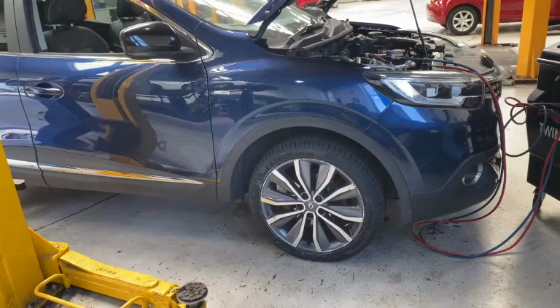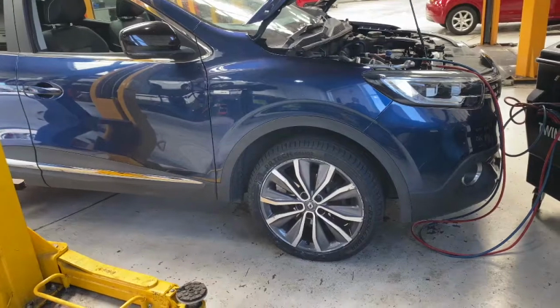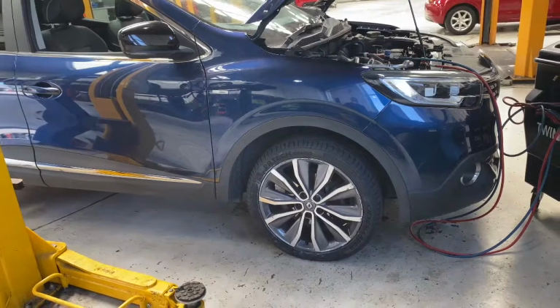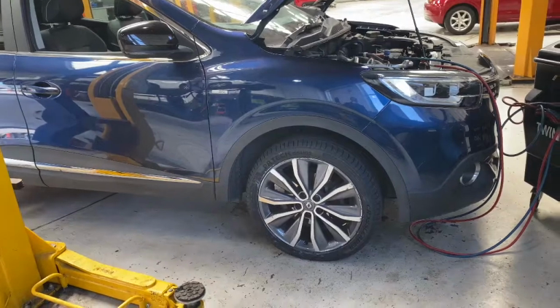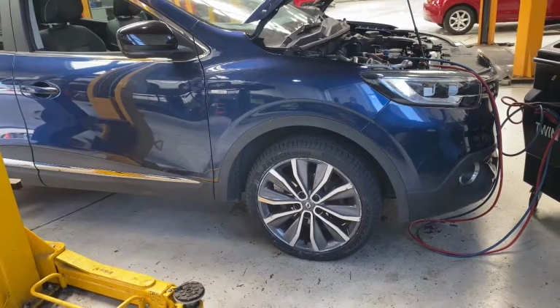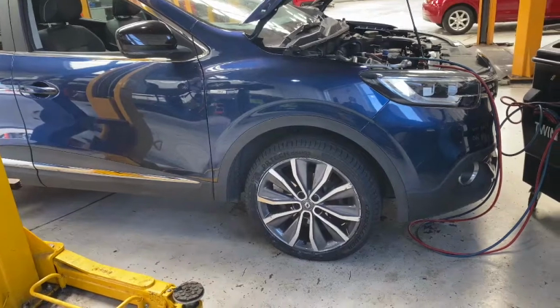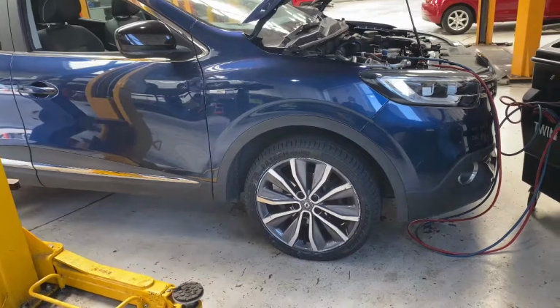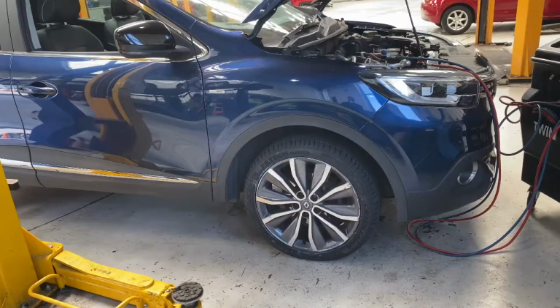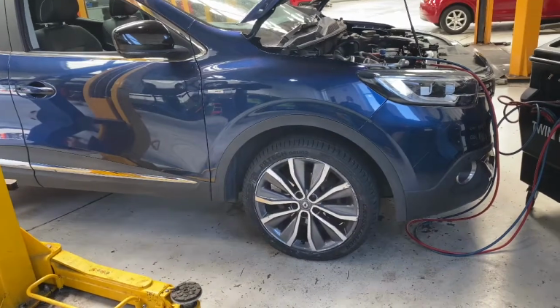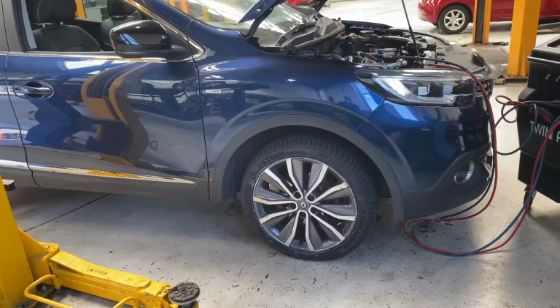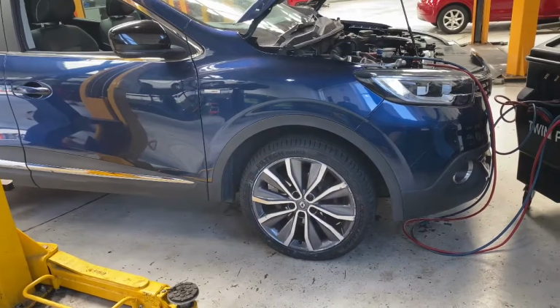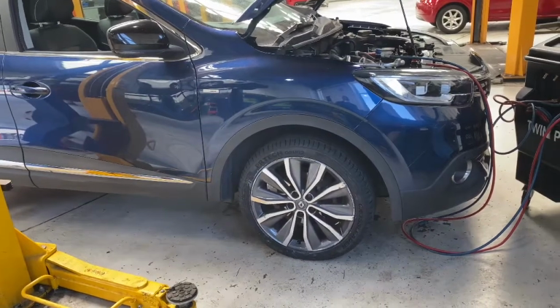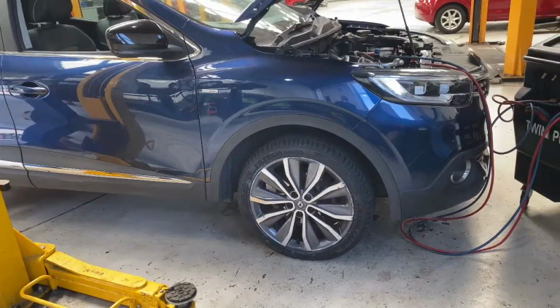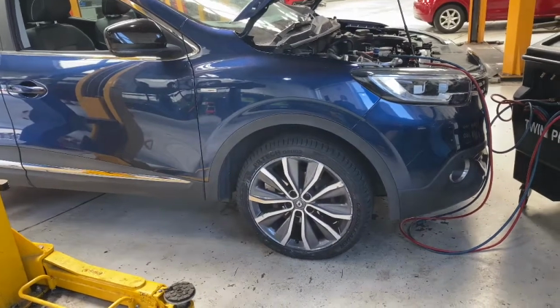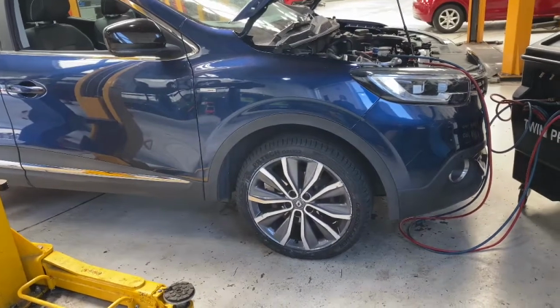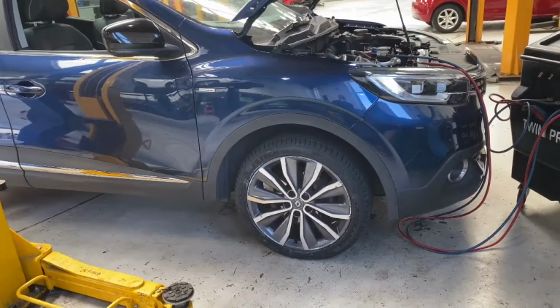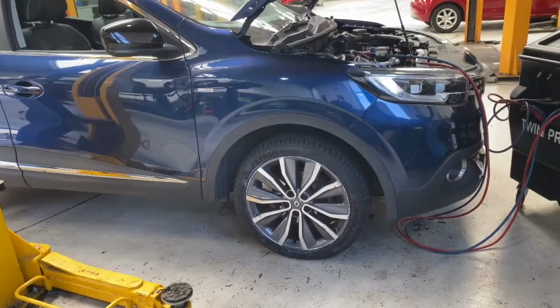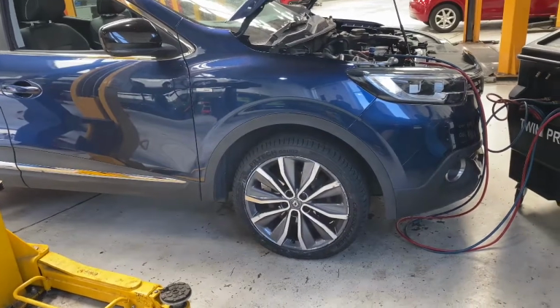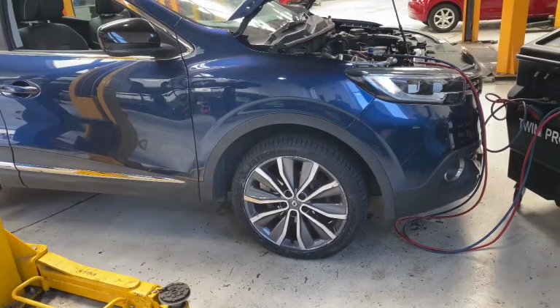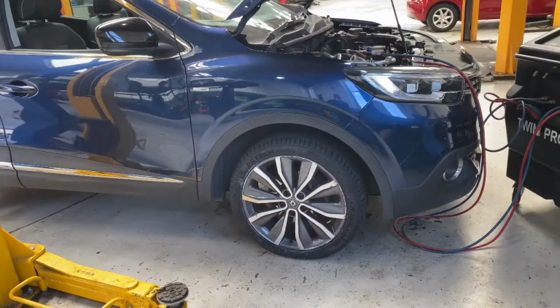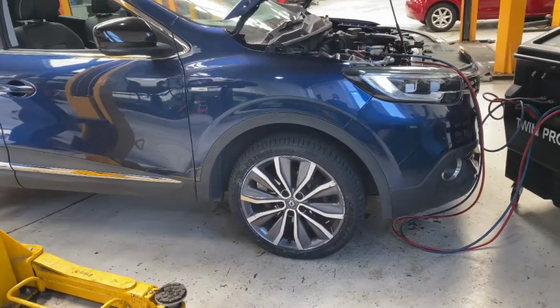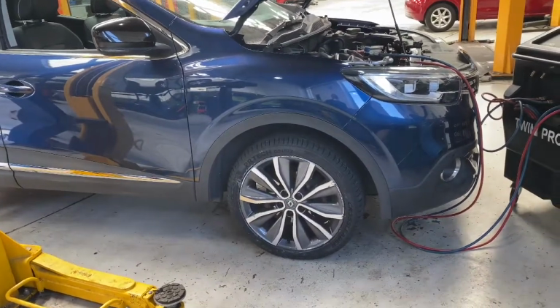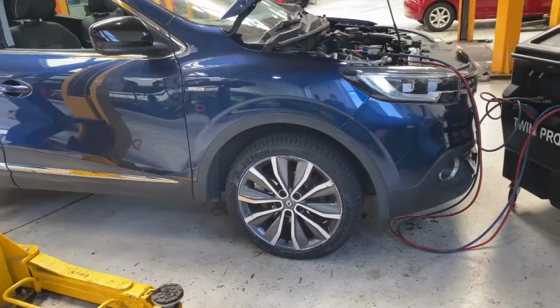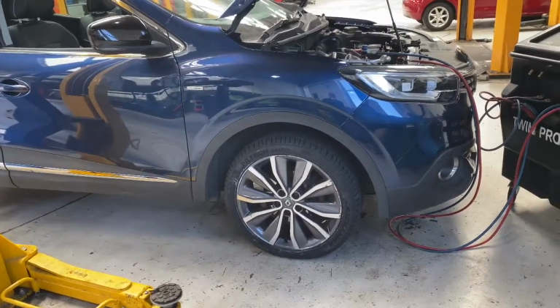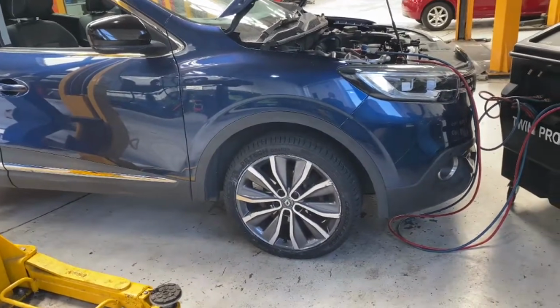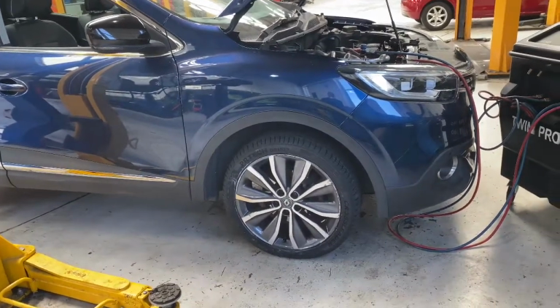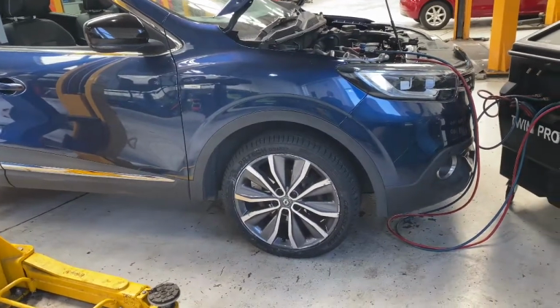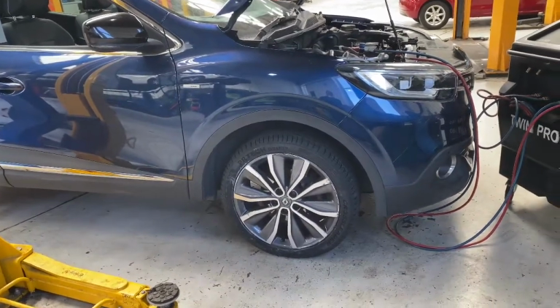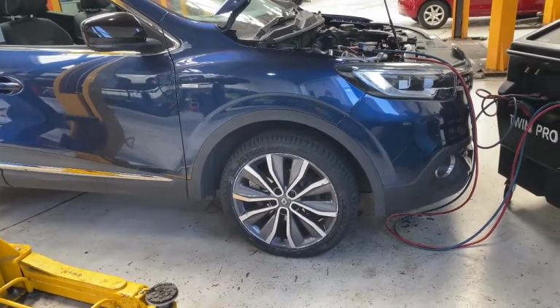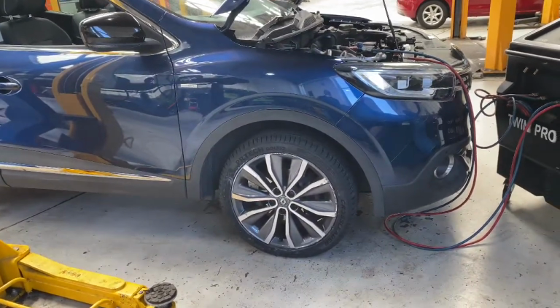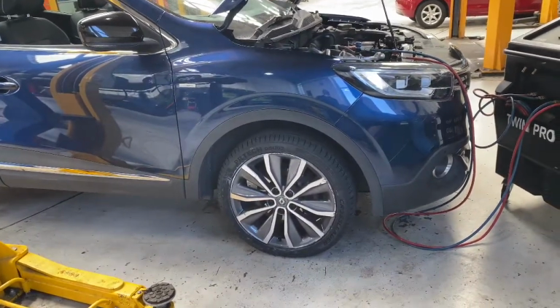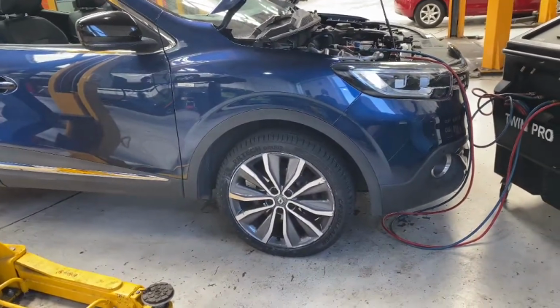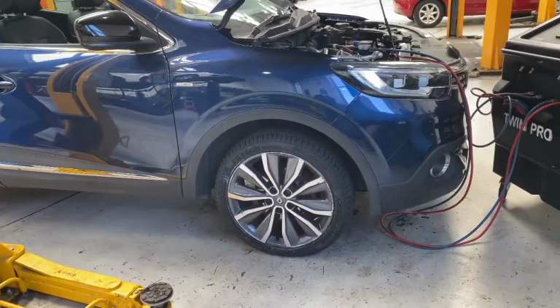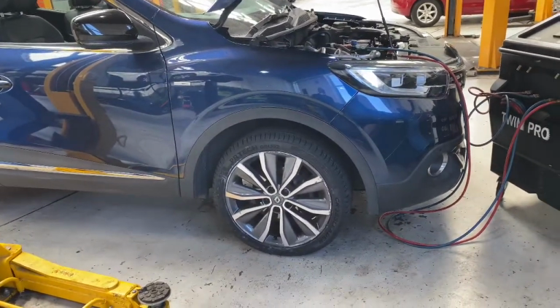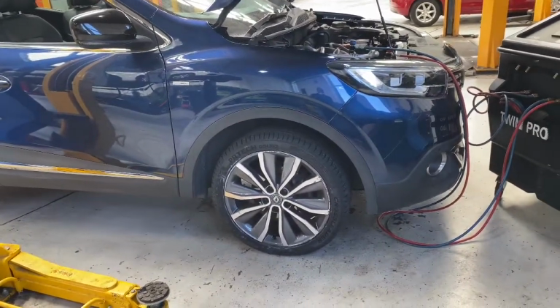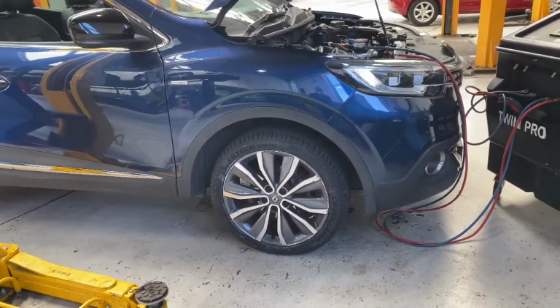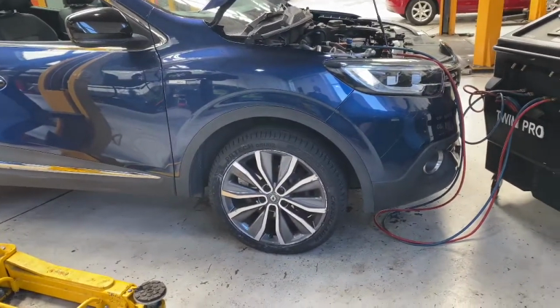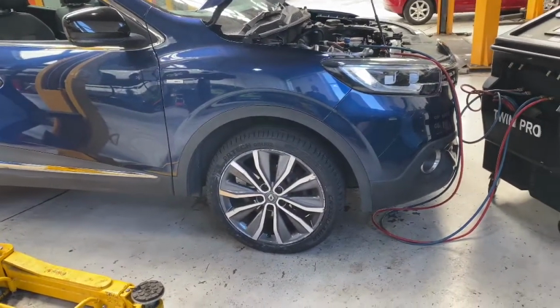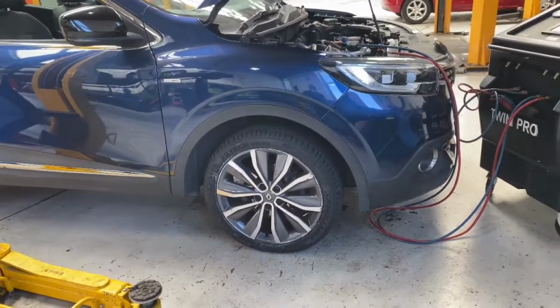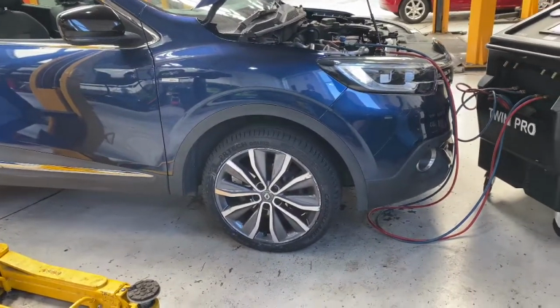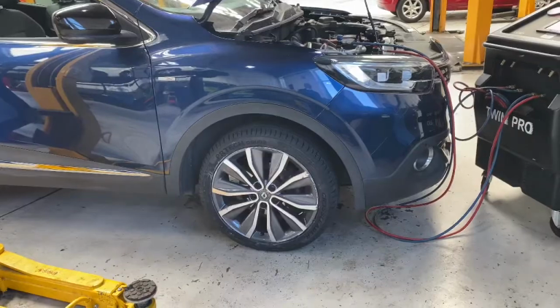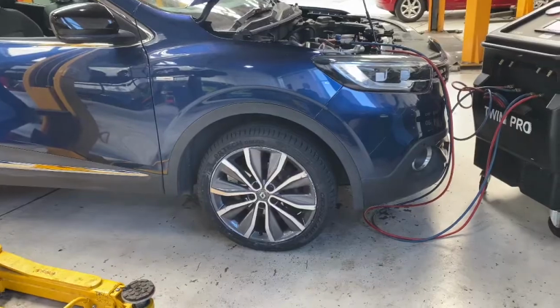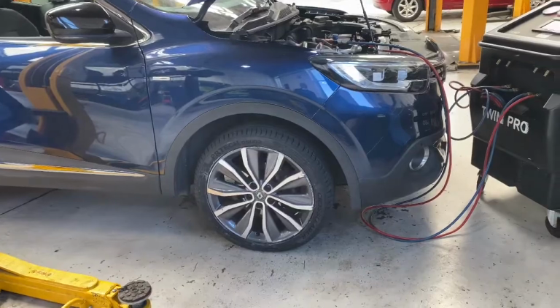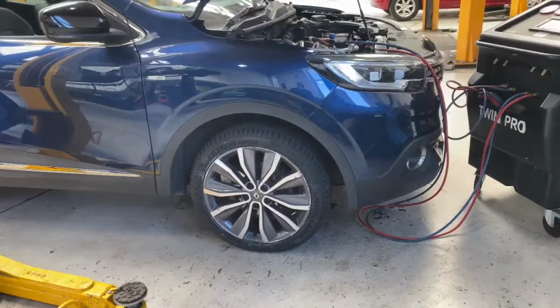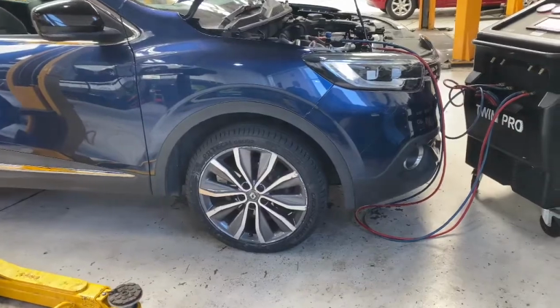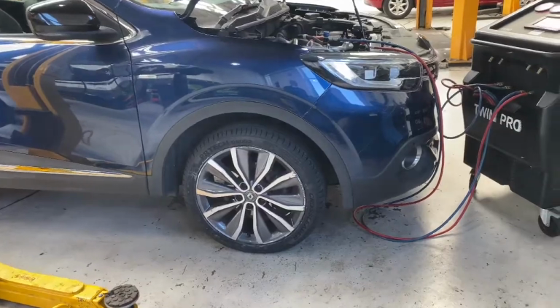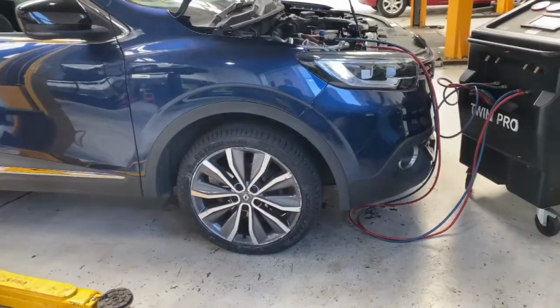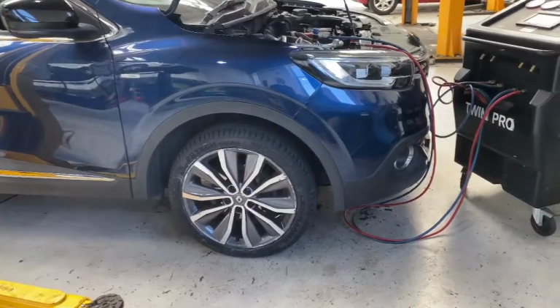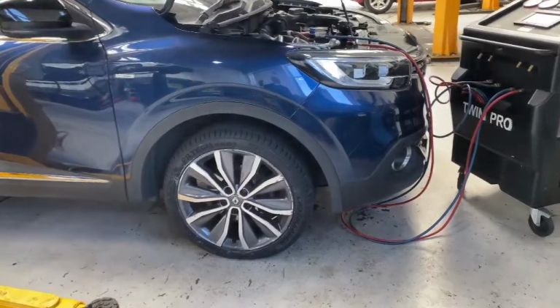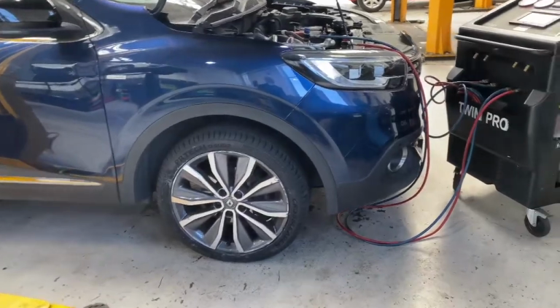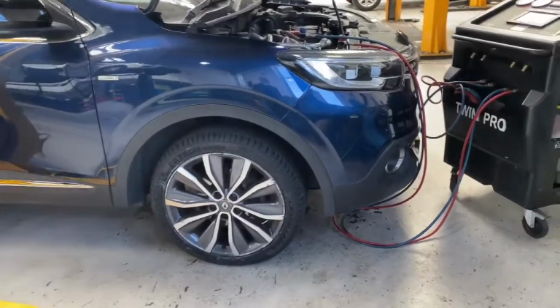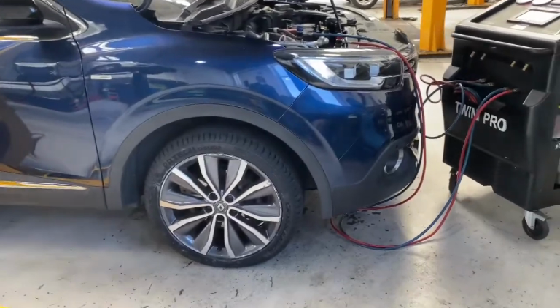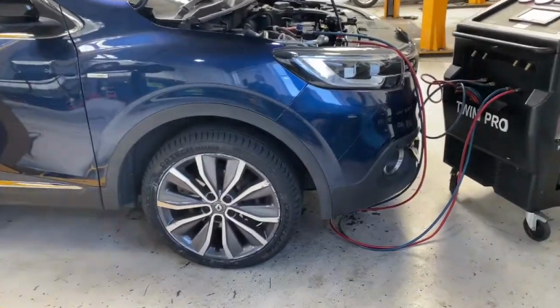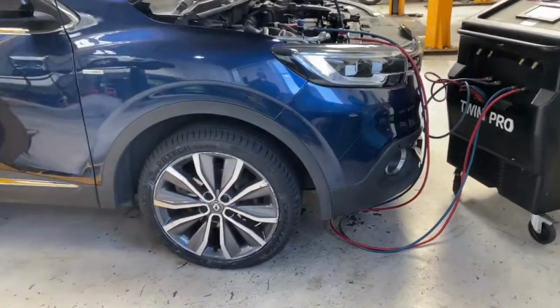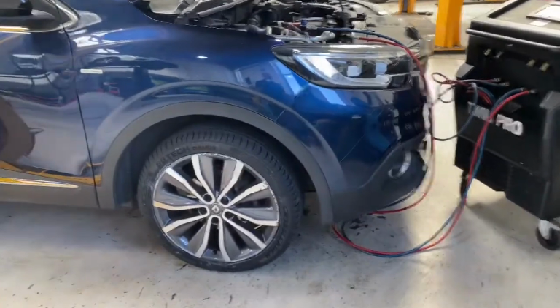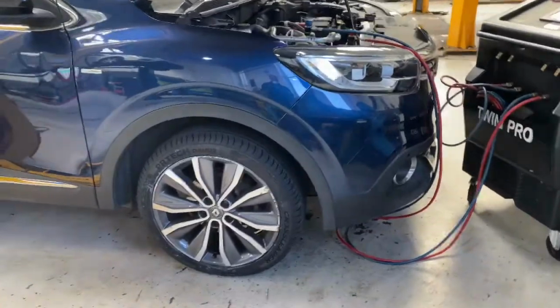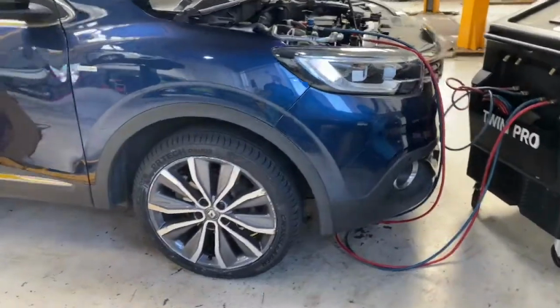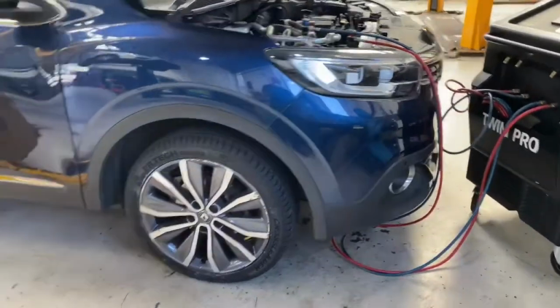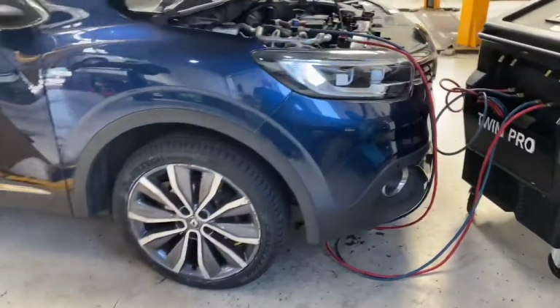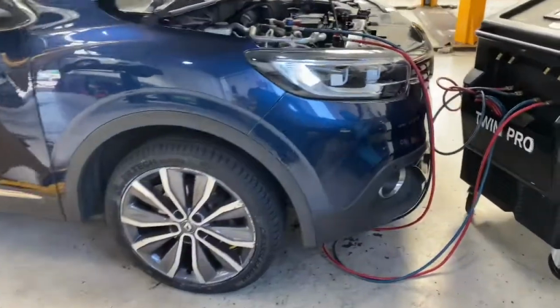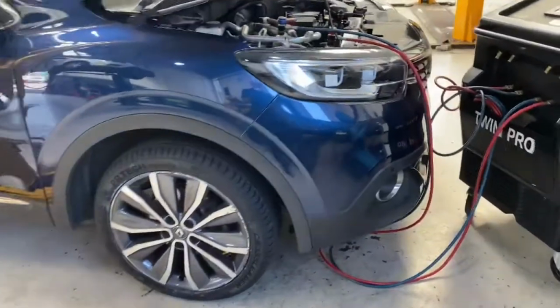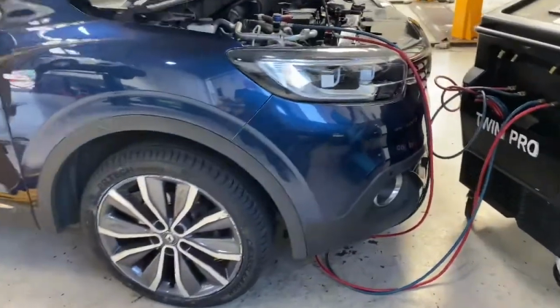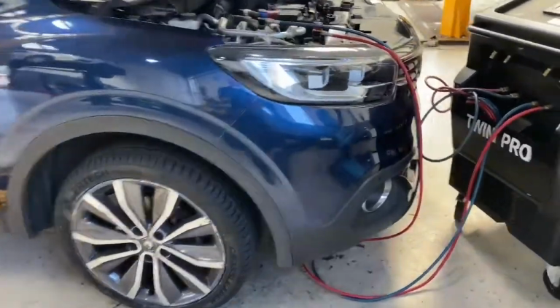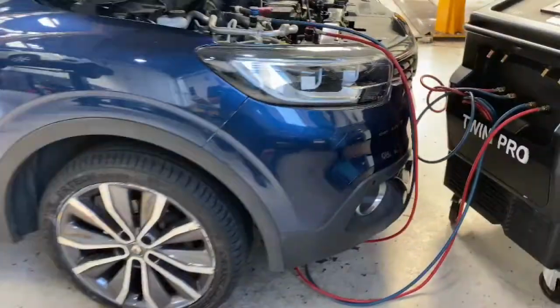Hello and welcome back to Gab Official. Today I'm going to show you how to re-gas a vehicle. Today we're going to be doing a Renault Cajor.